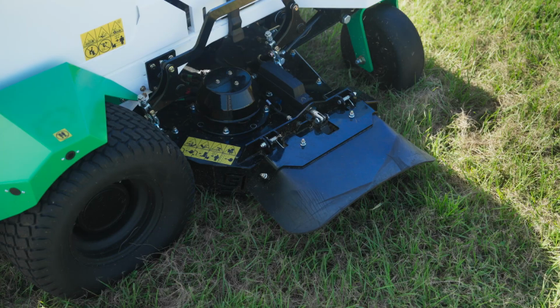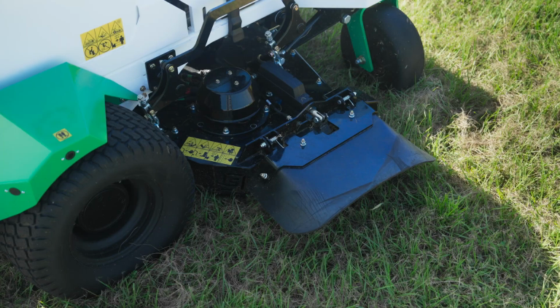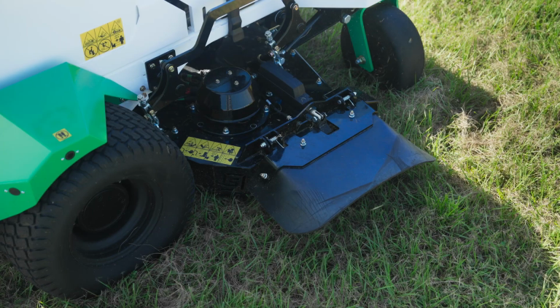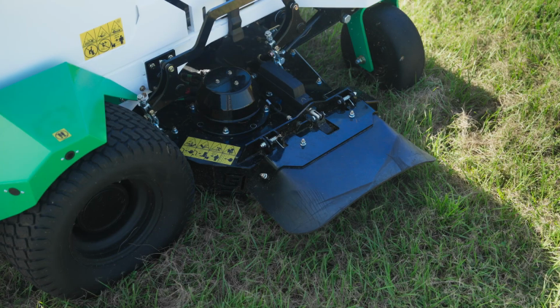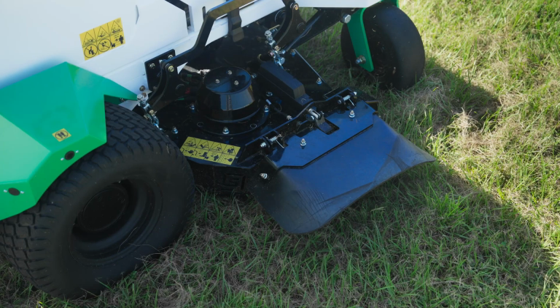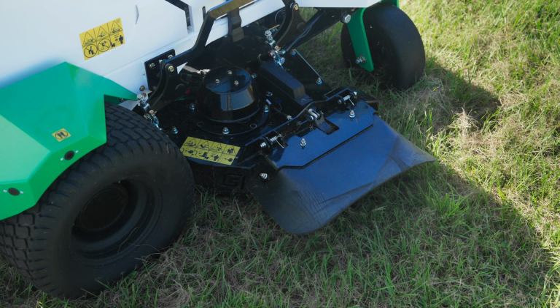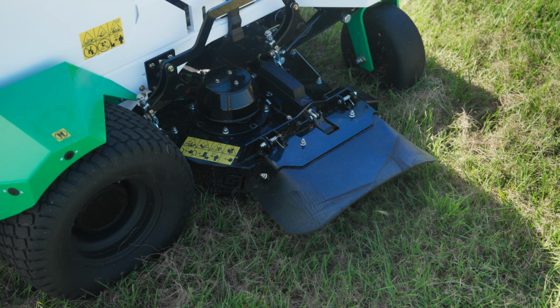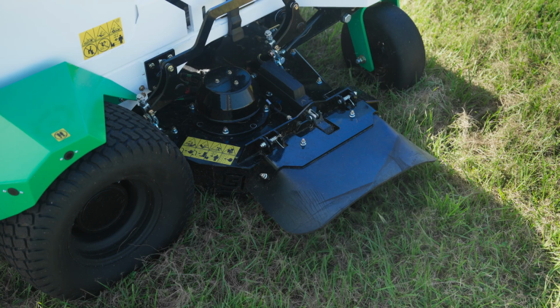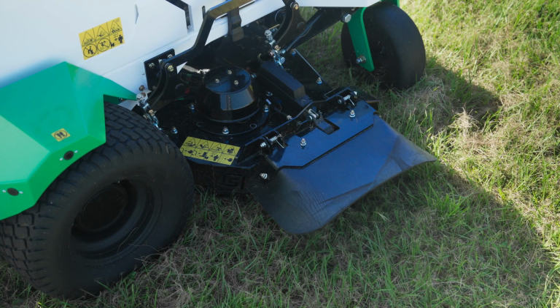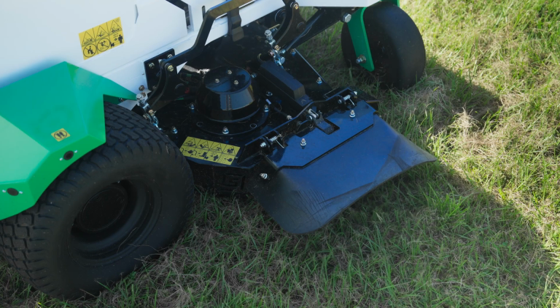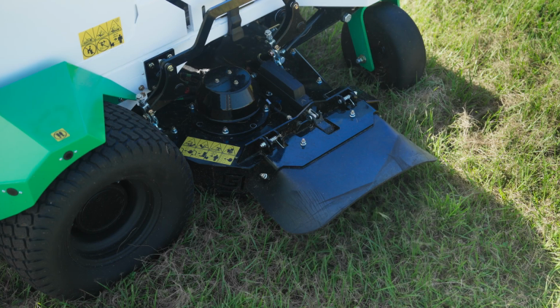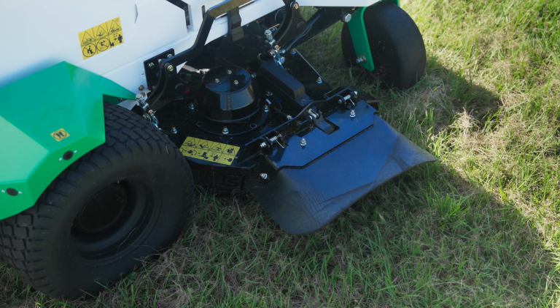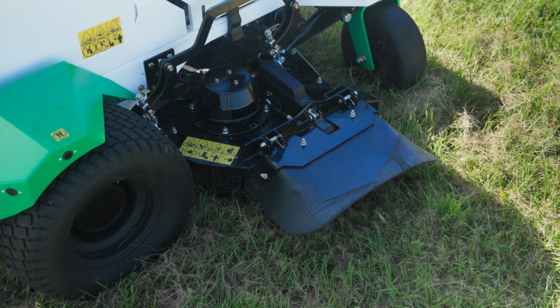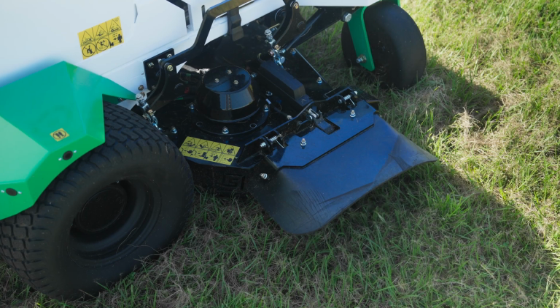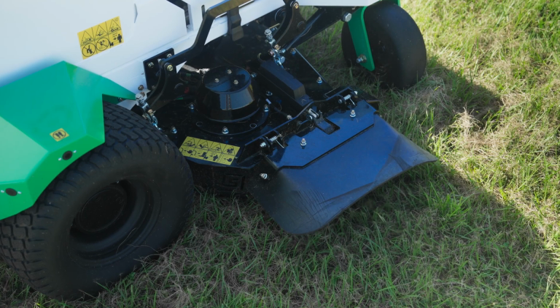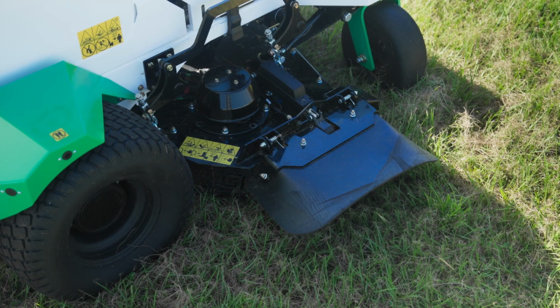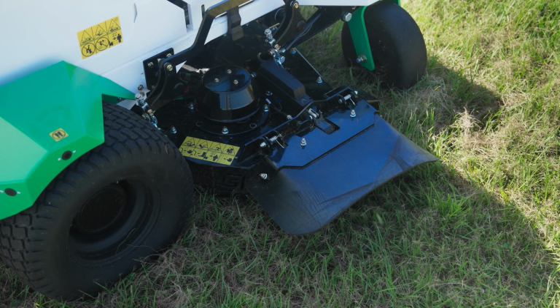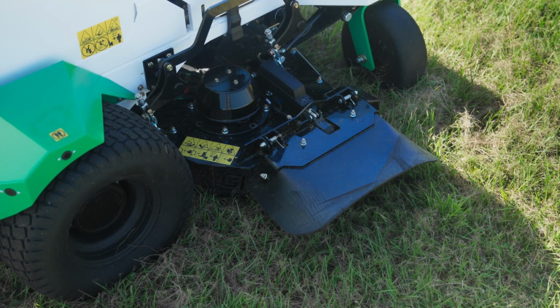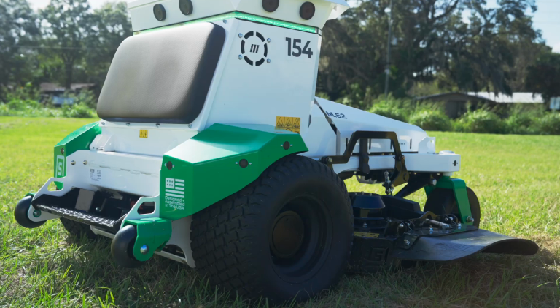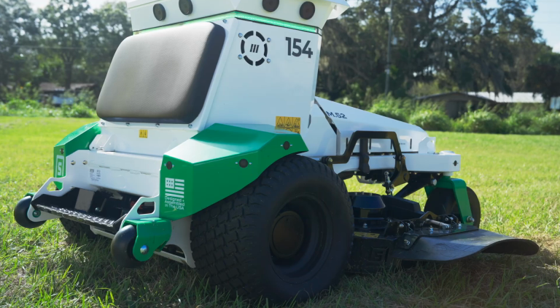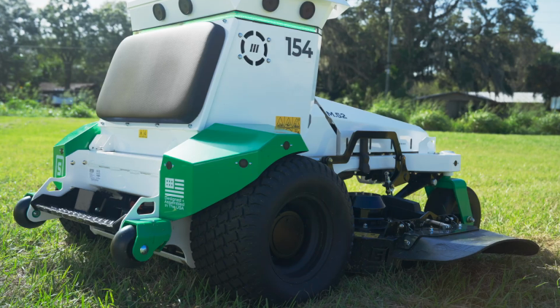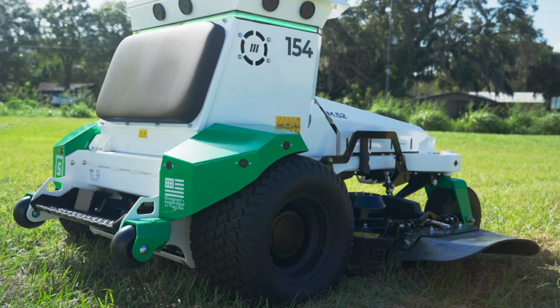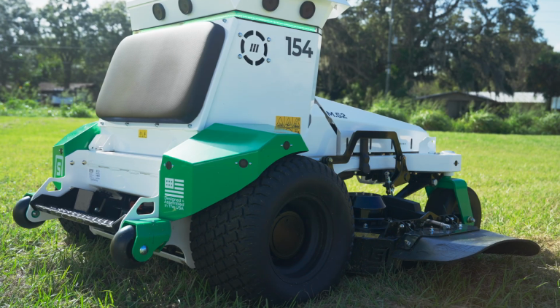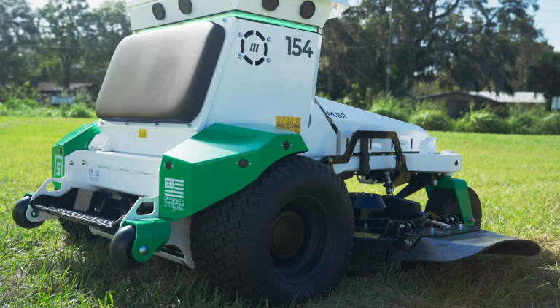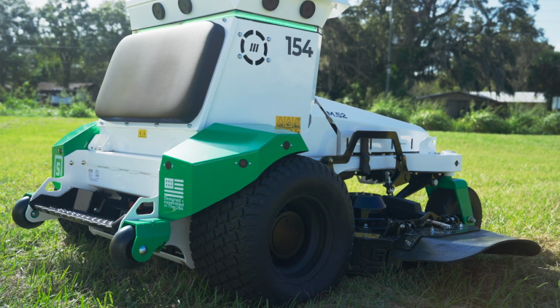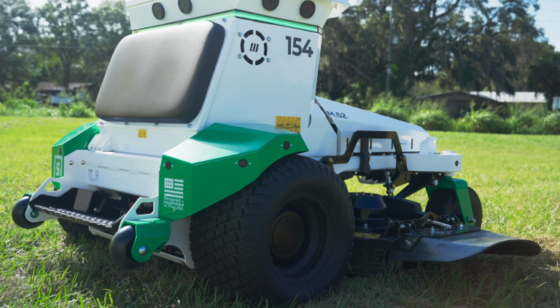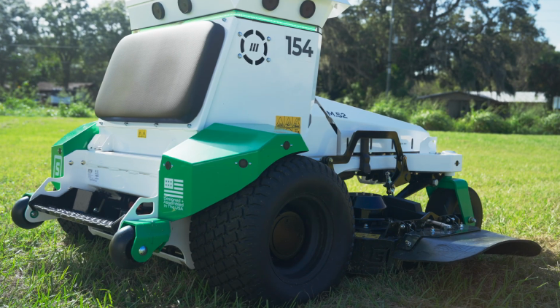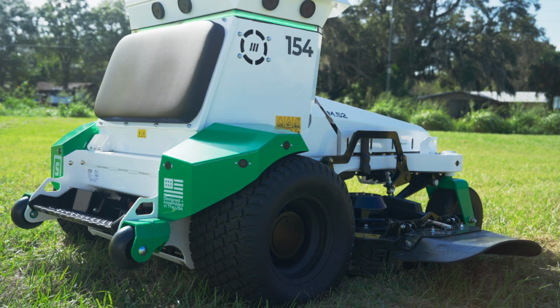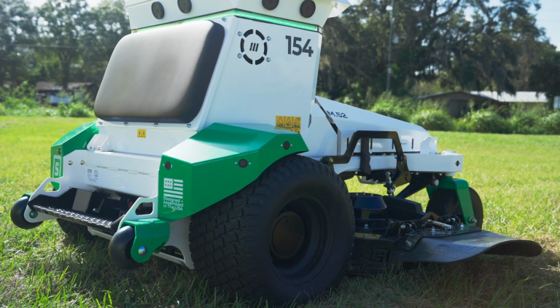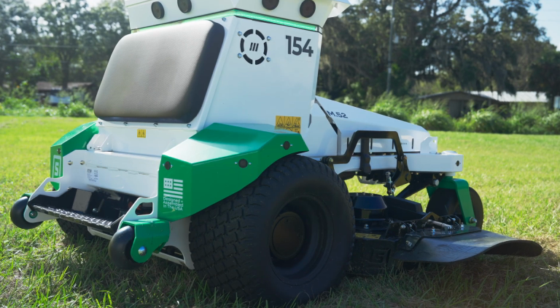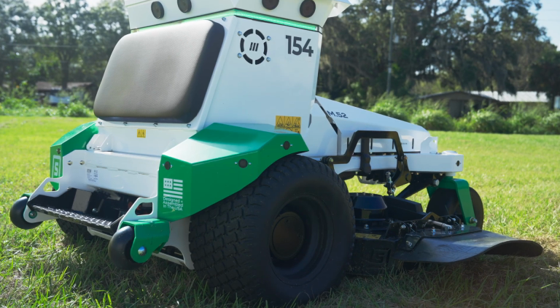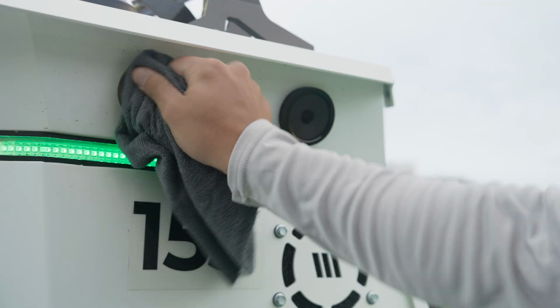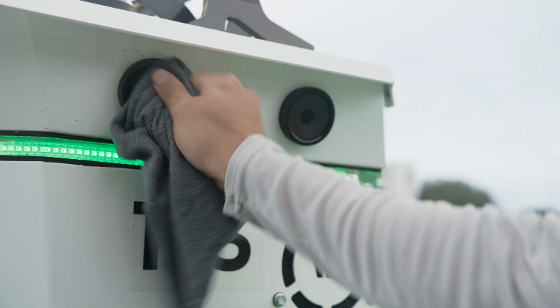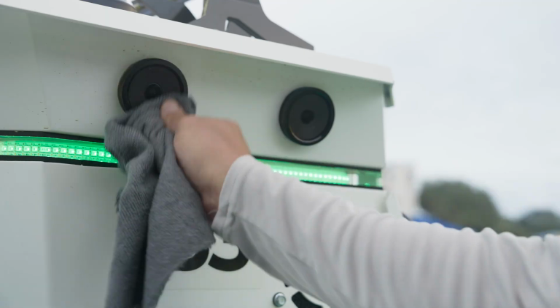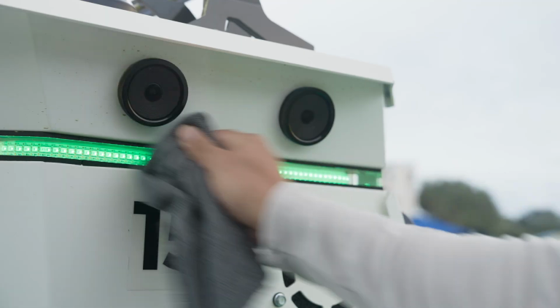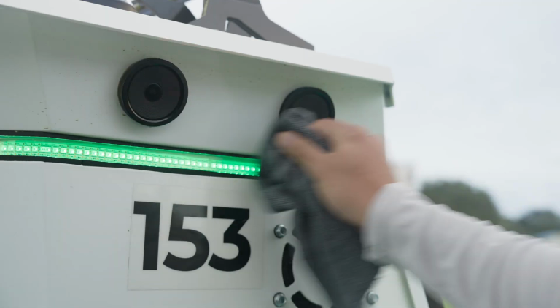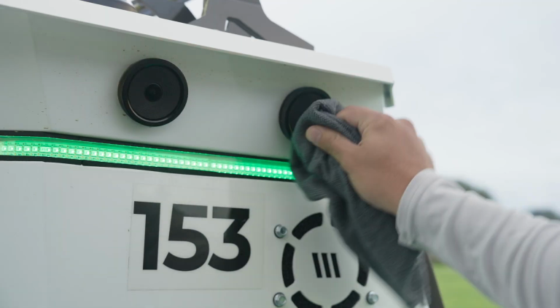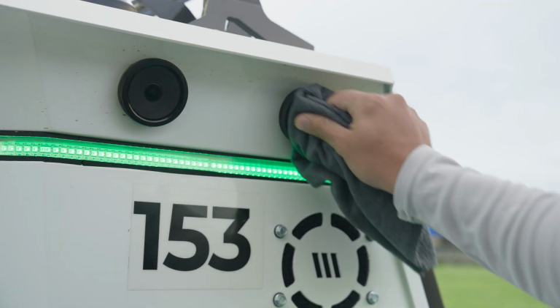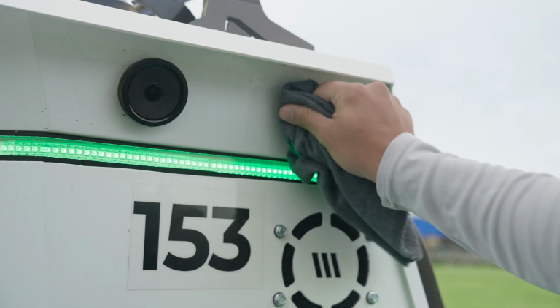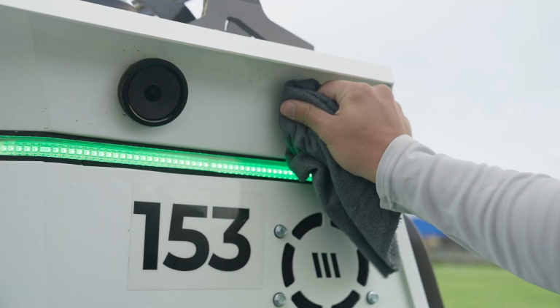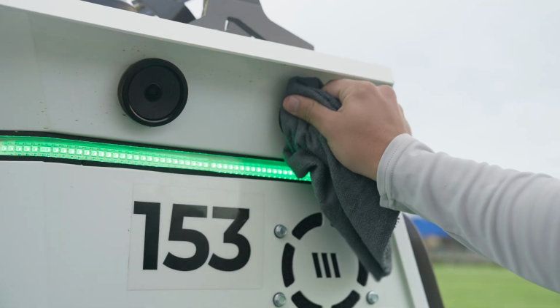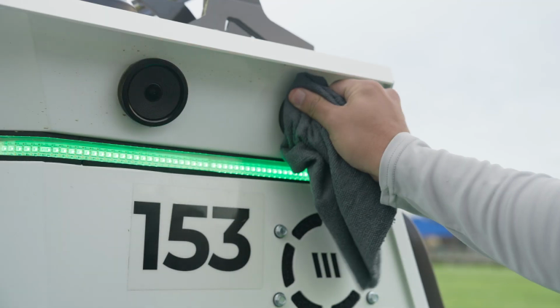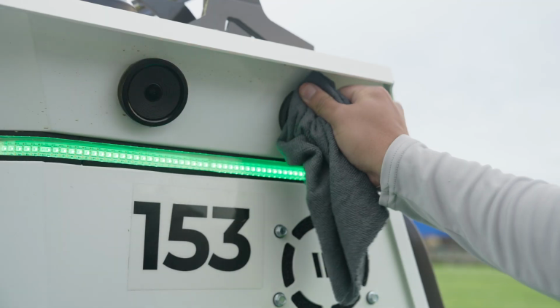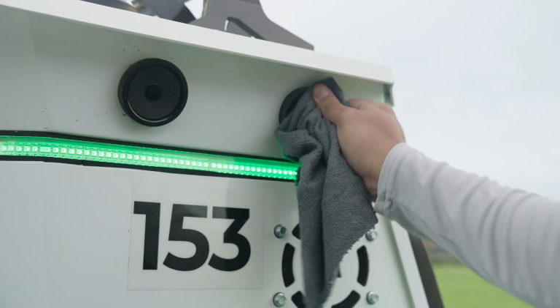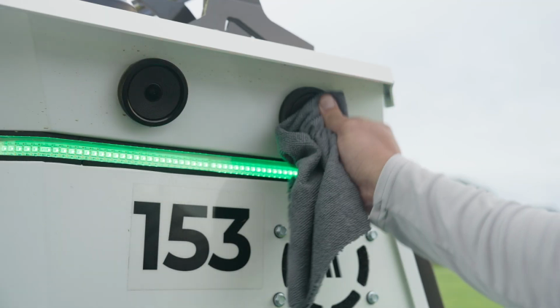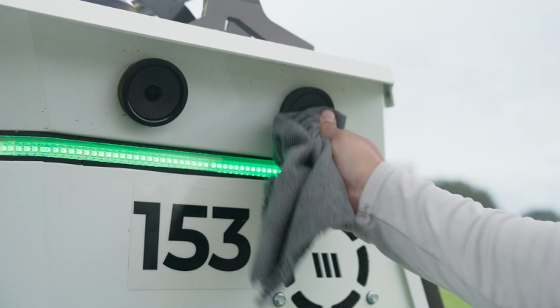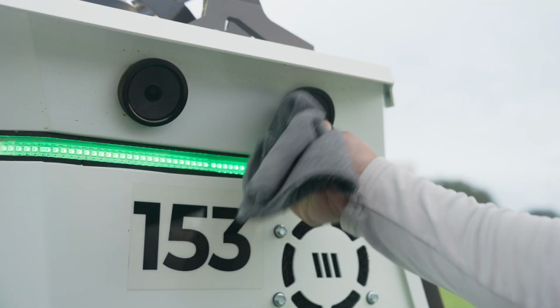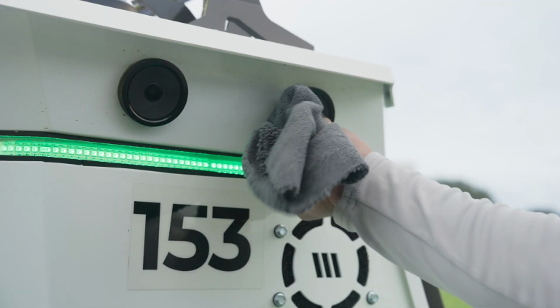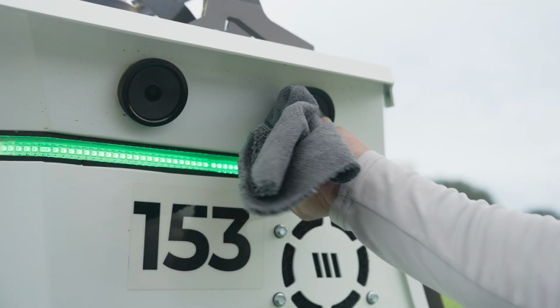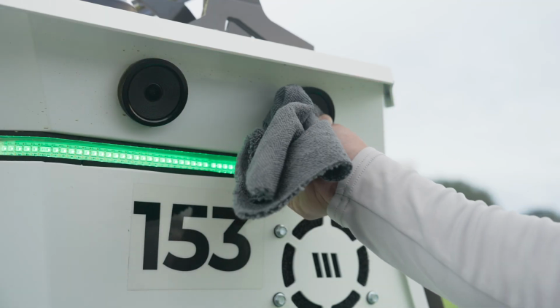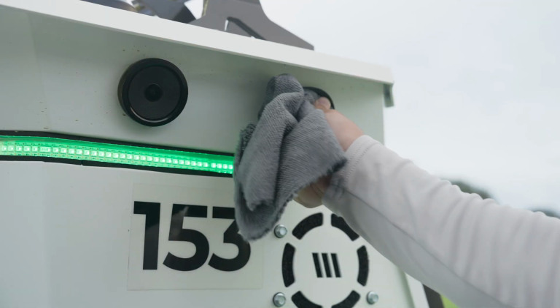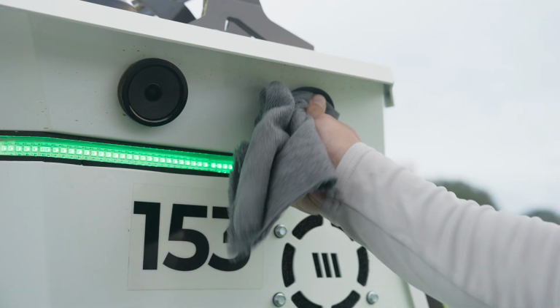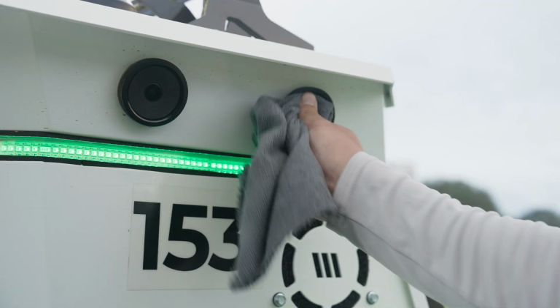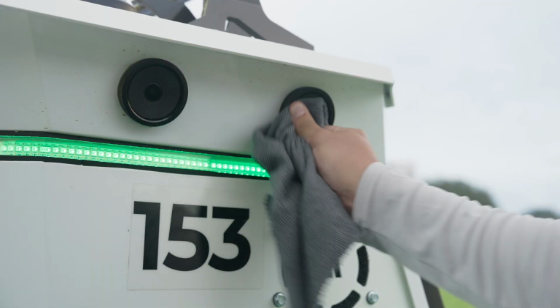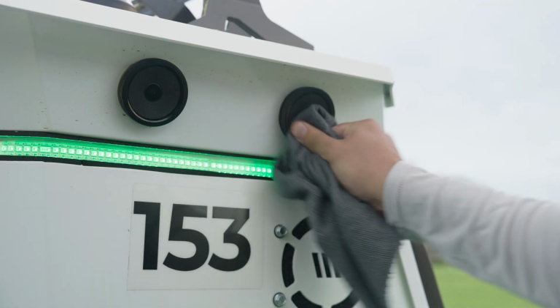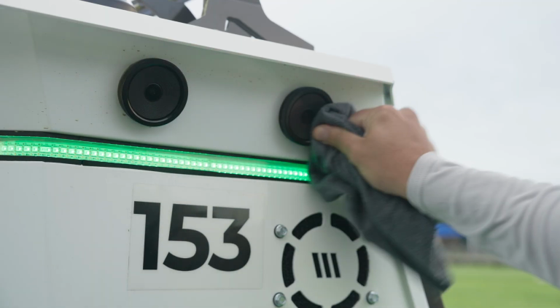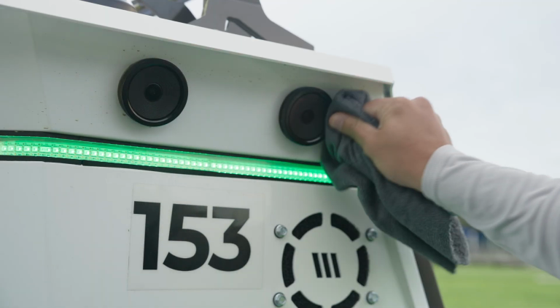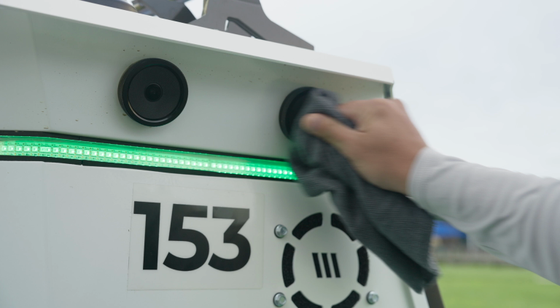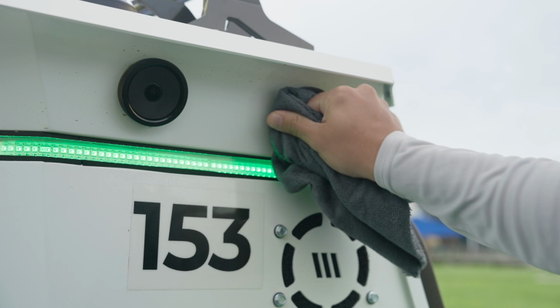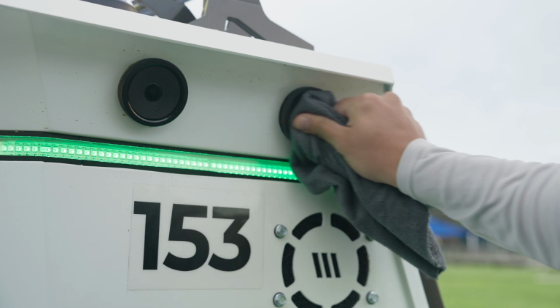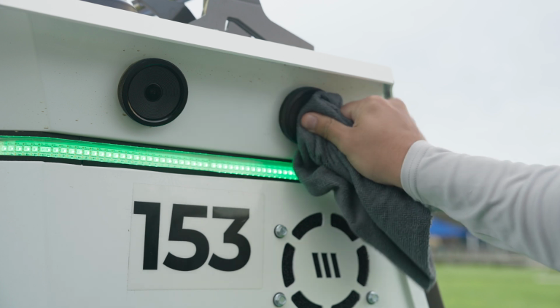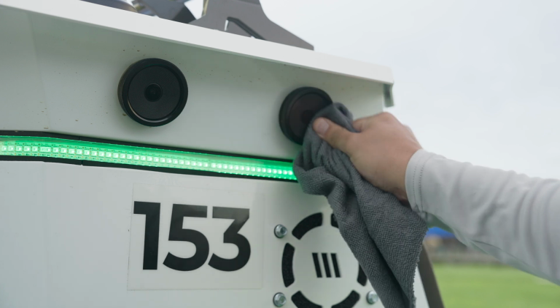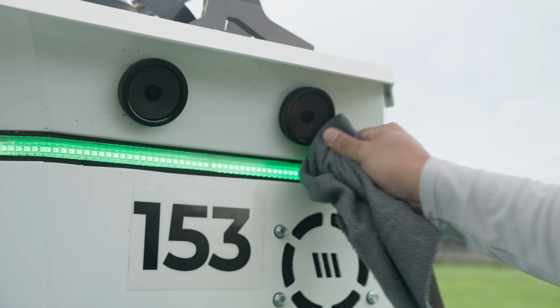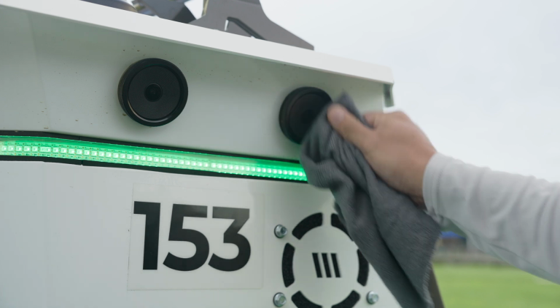You will have to keep the blades sharp, the tires at the correct pressure, the cameras clean, and other things that will ensure you get the best performance from M.52.